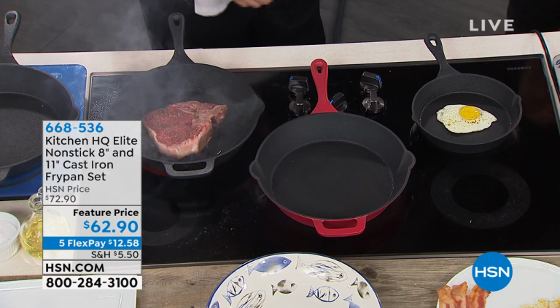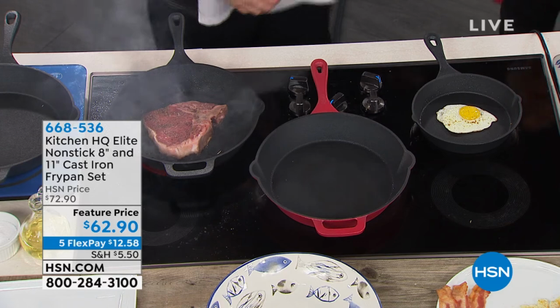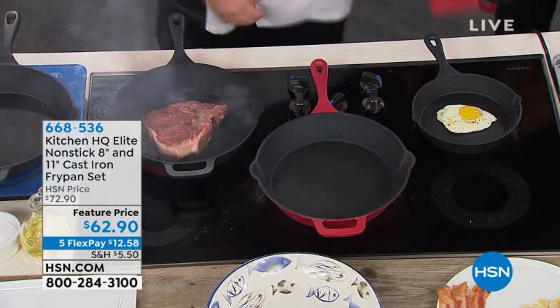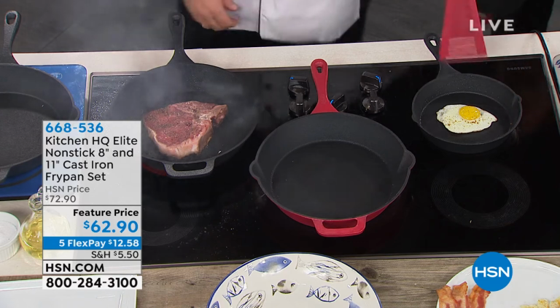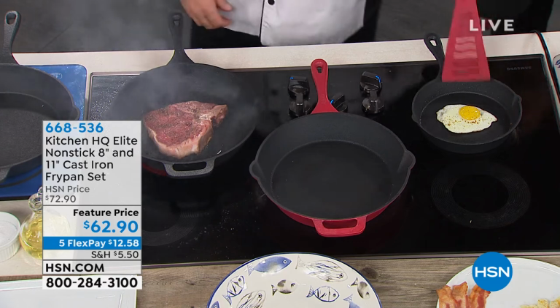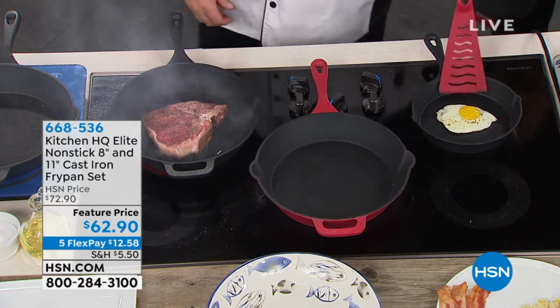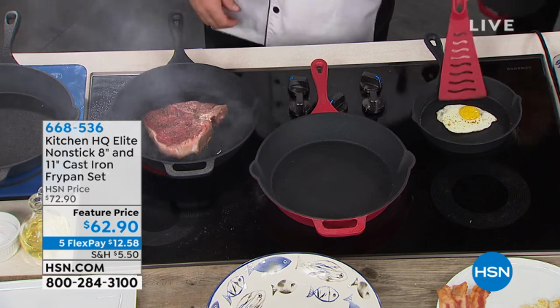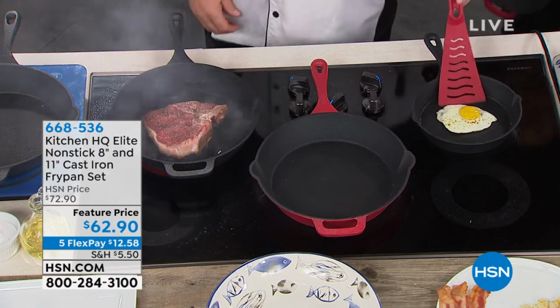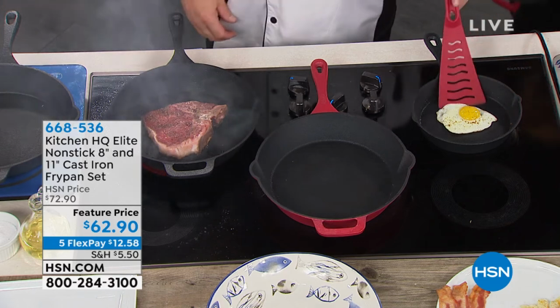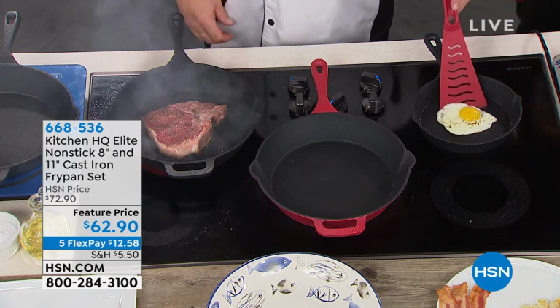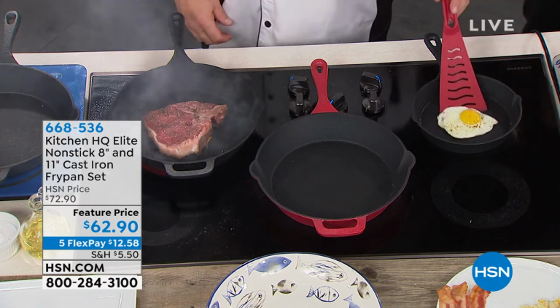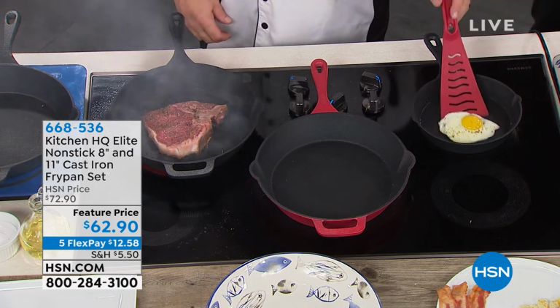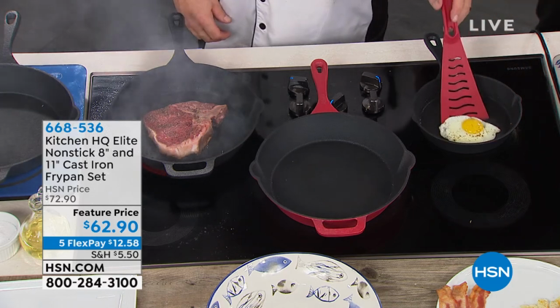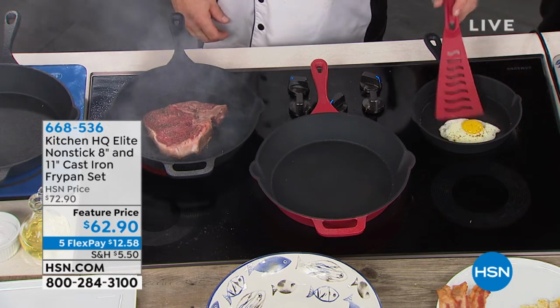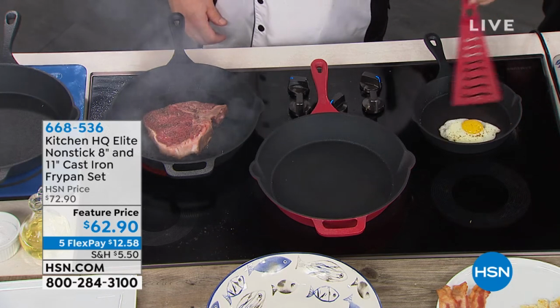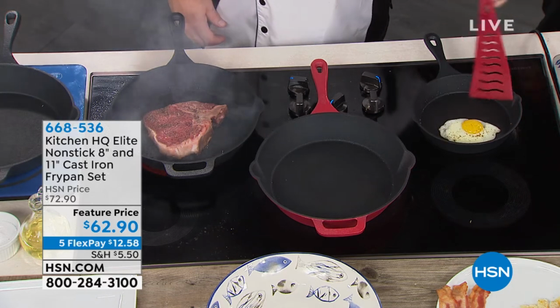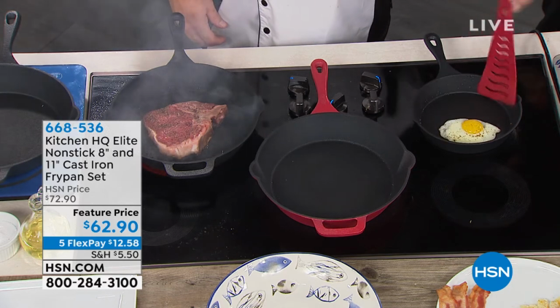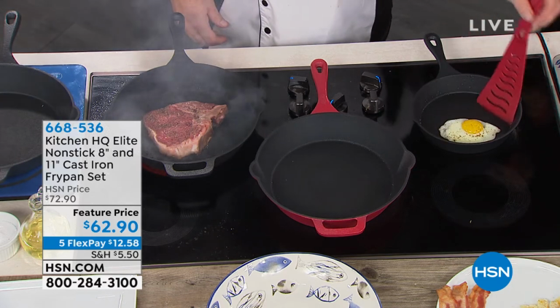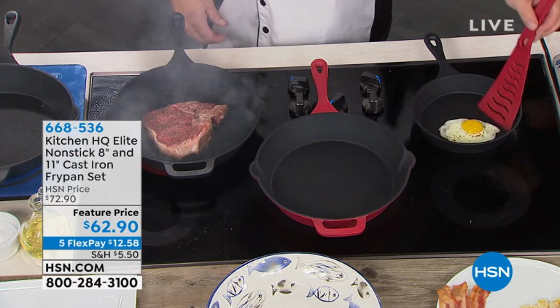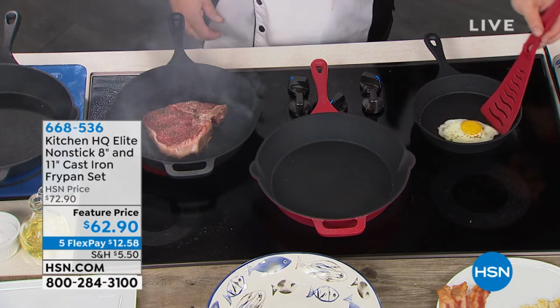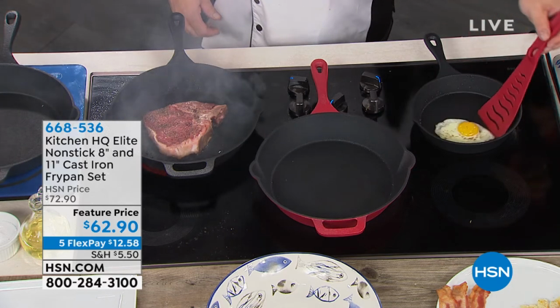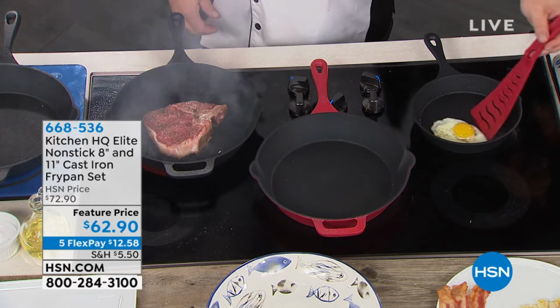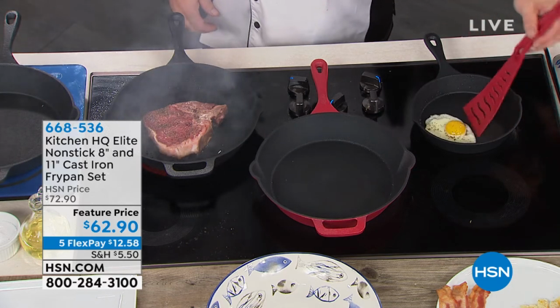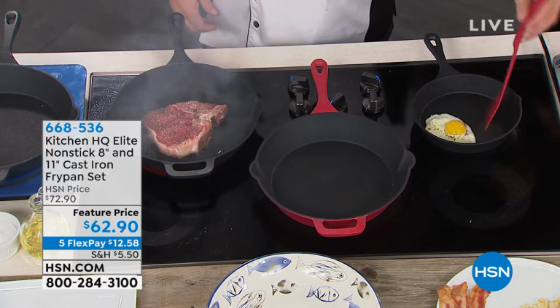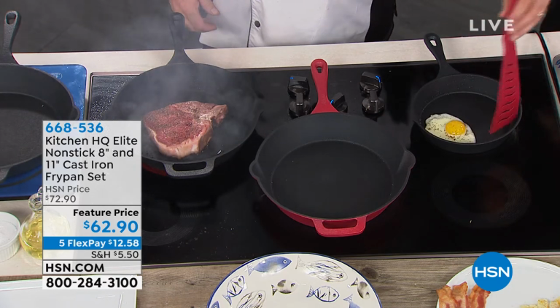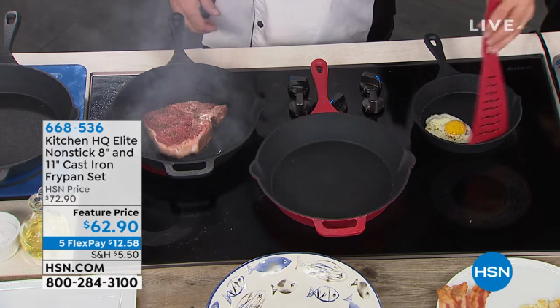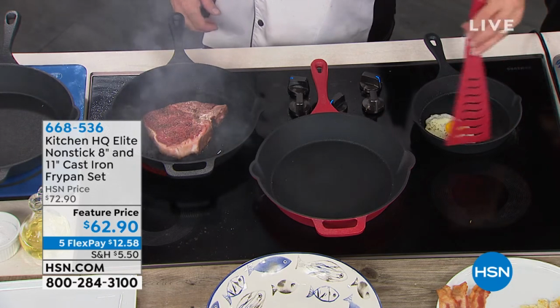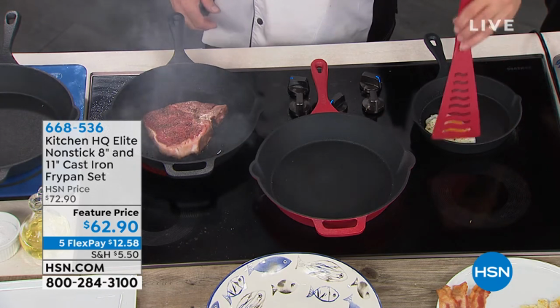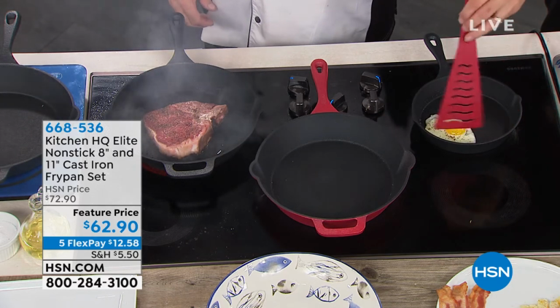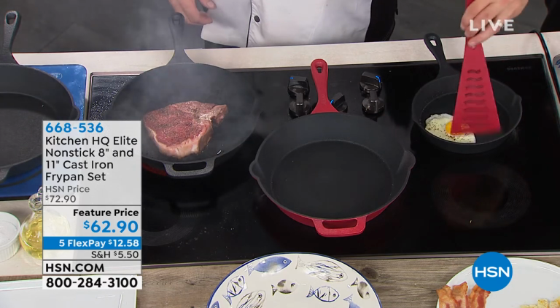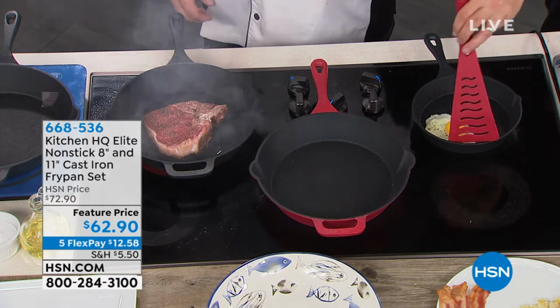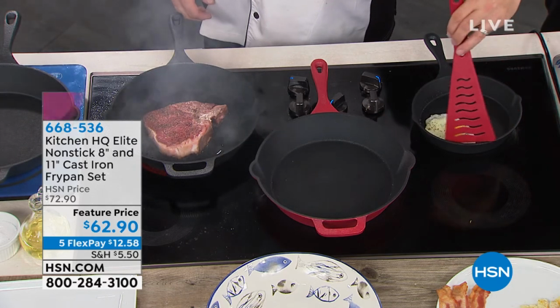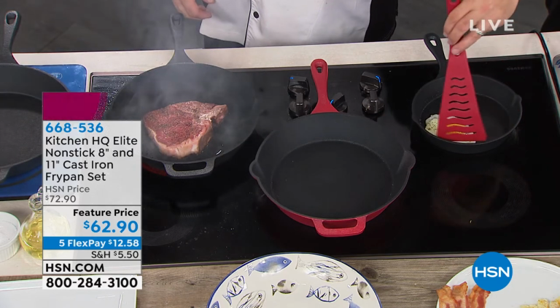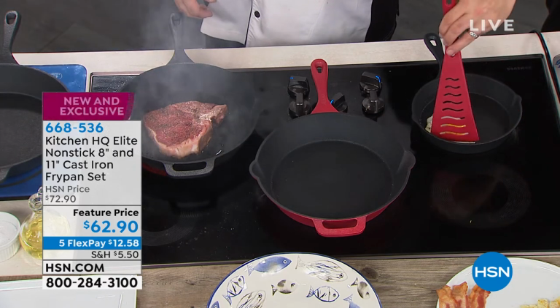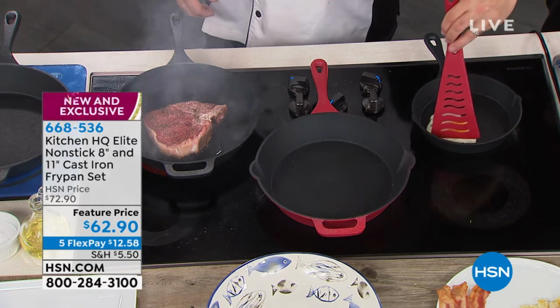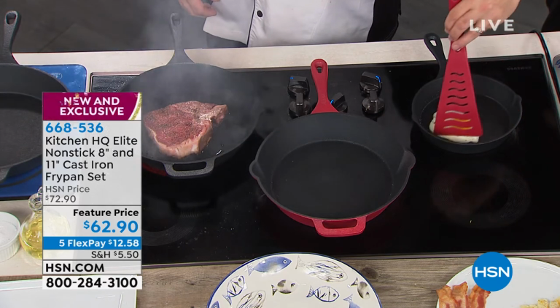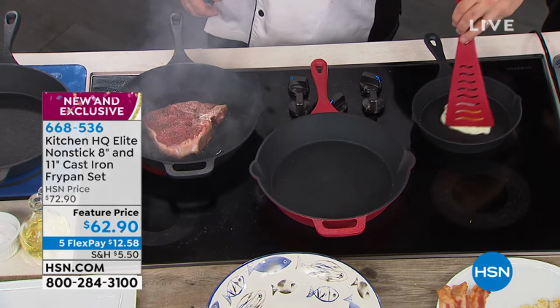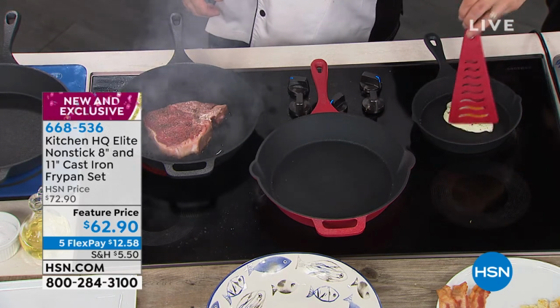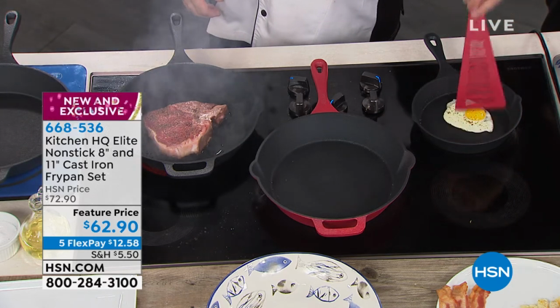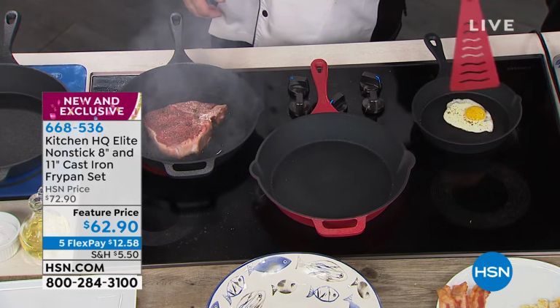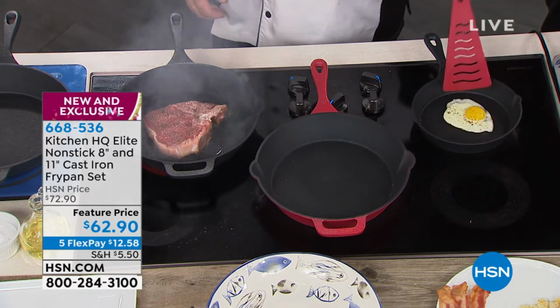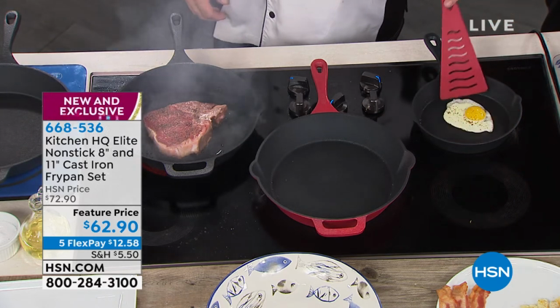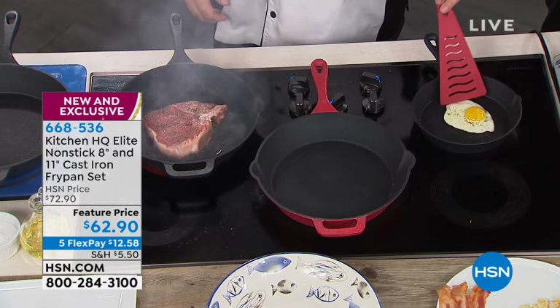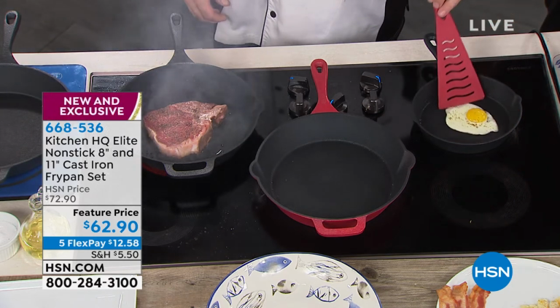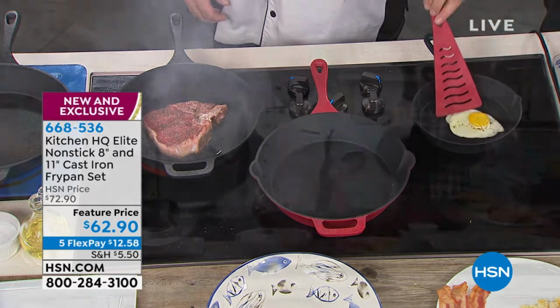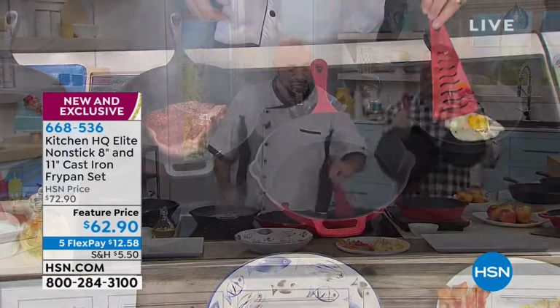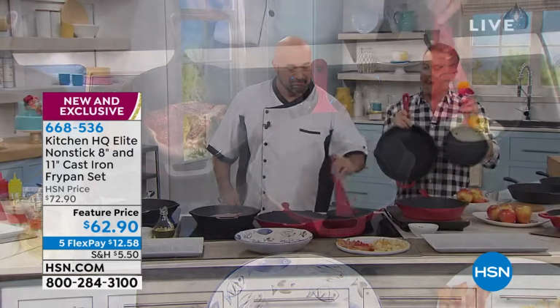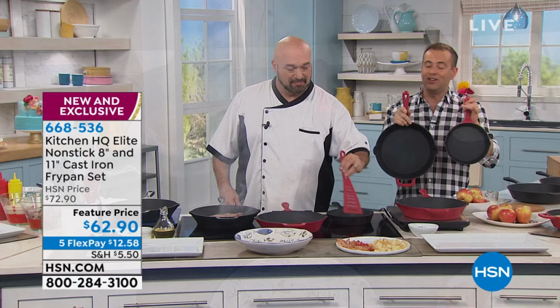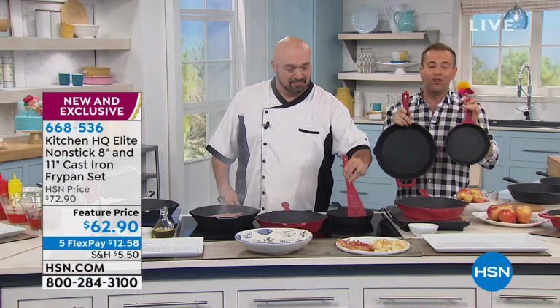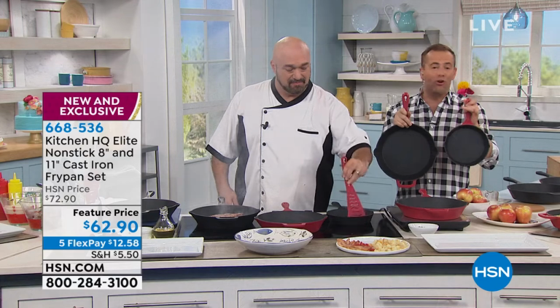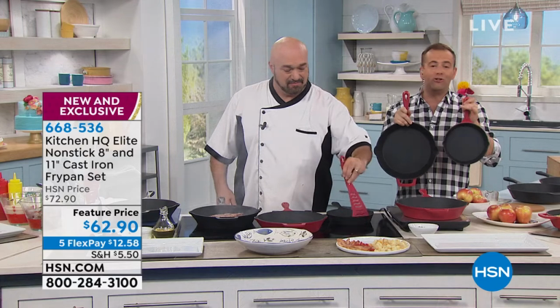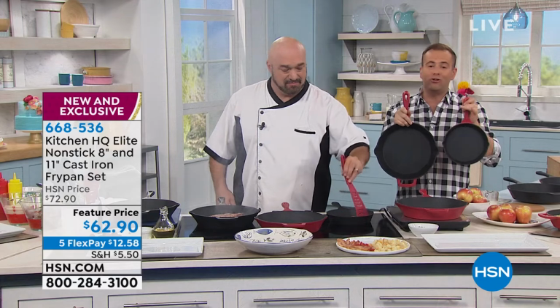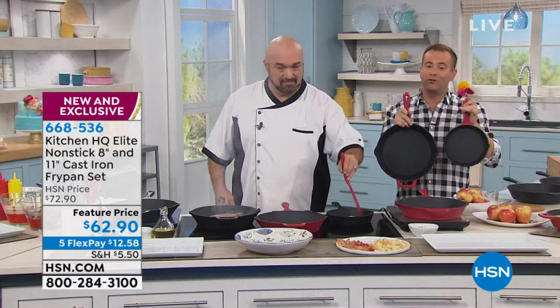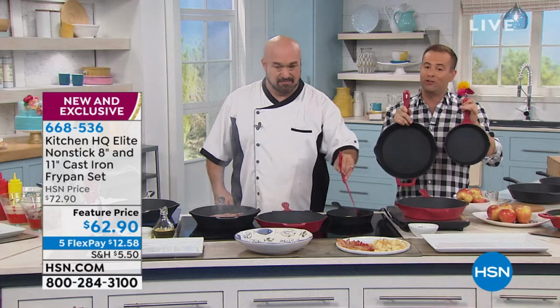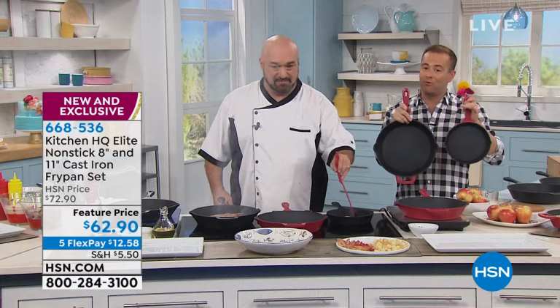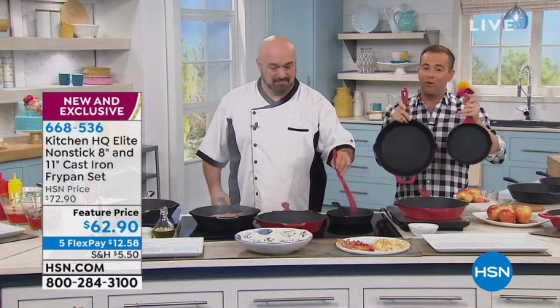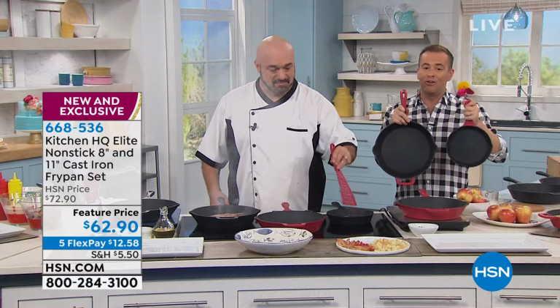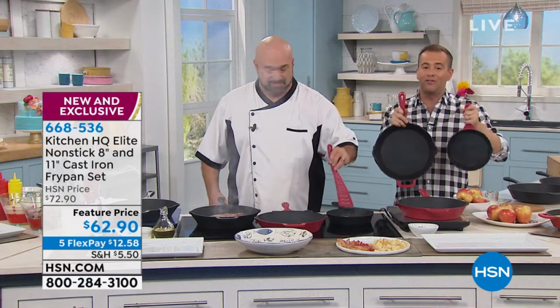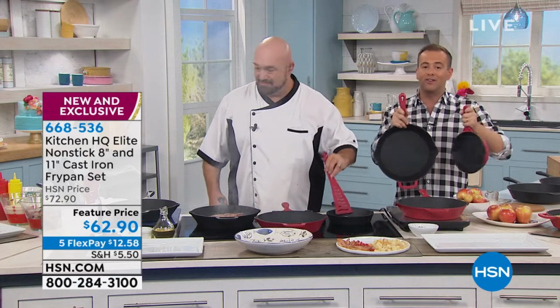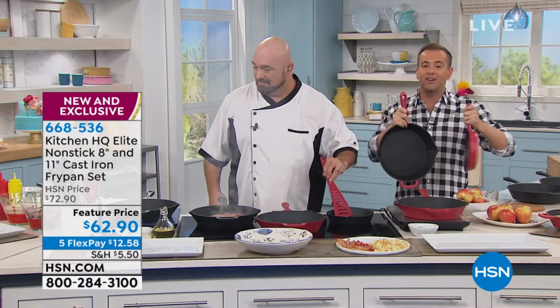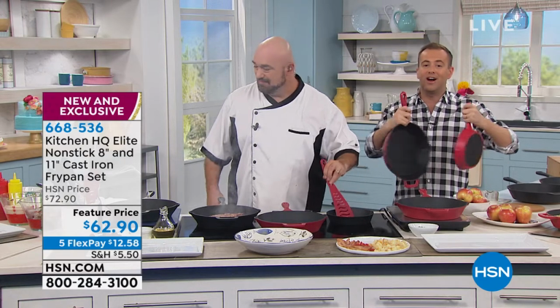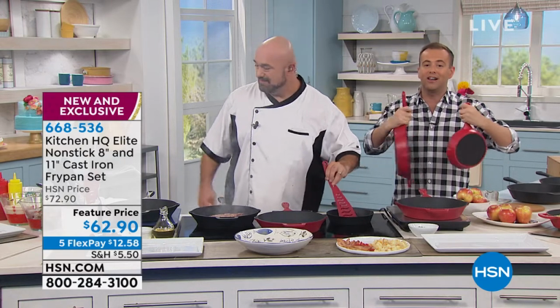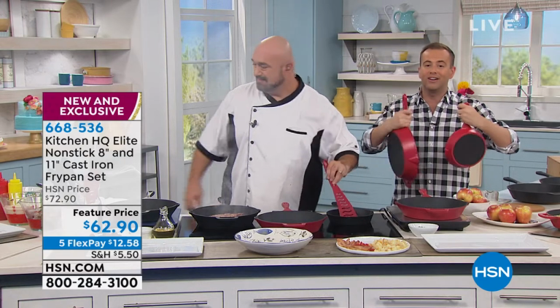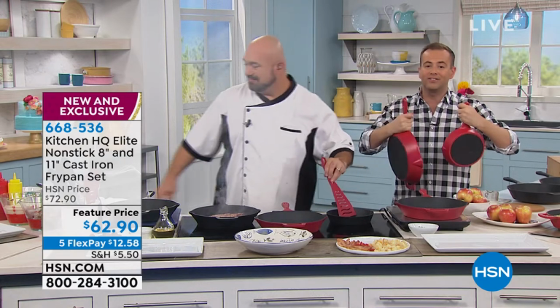One low price of $62.90 — you get the 8-inch and the 11-inch in your choice of wonderful colors.